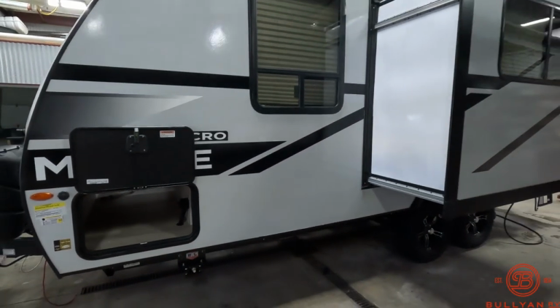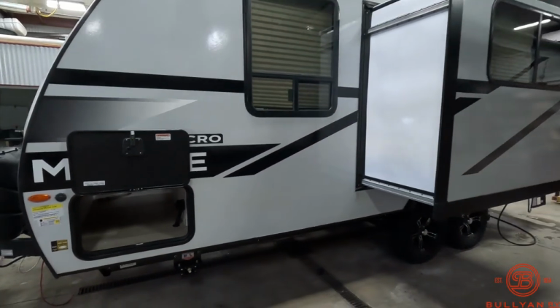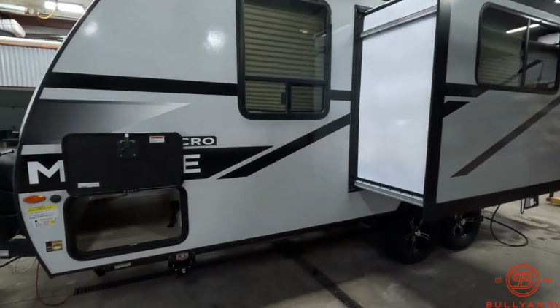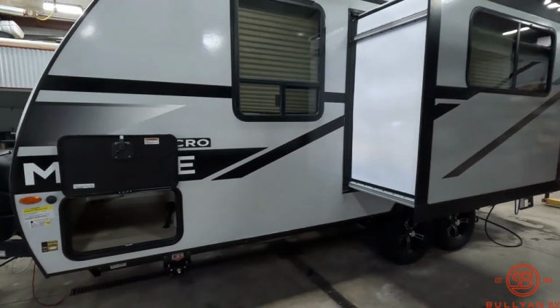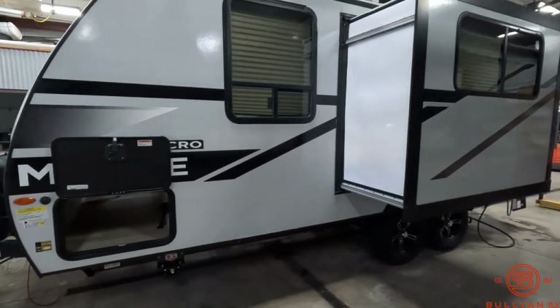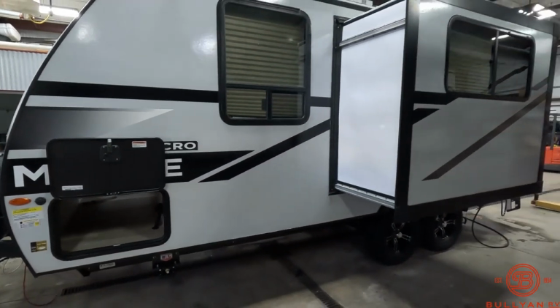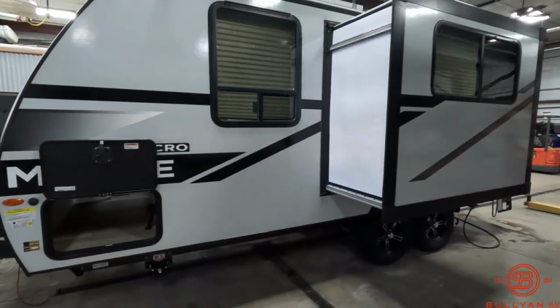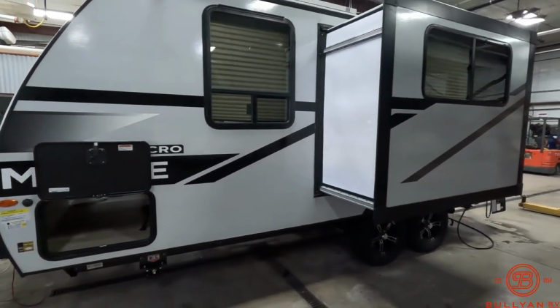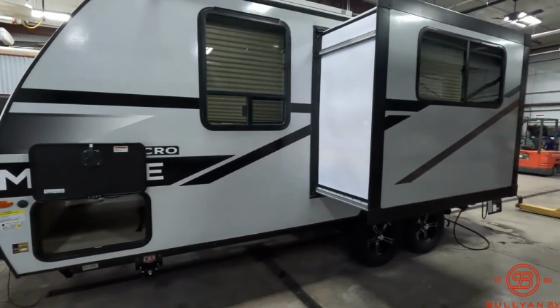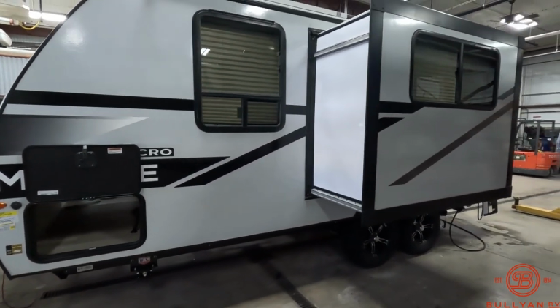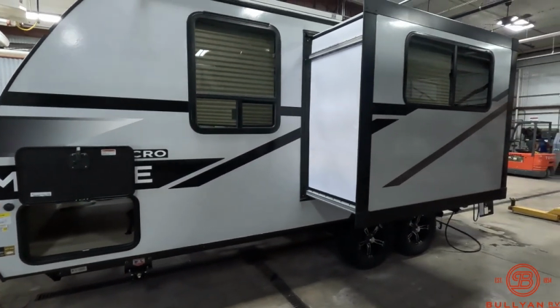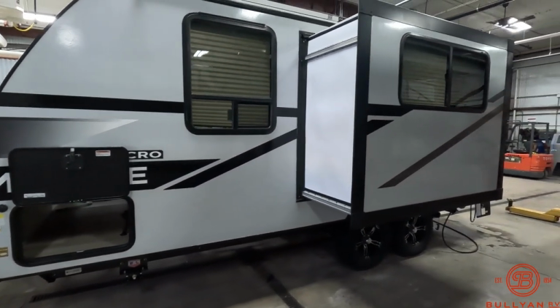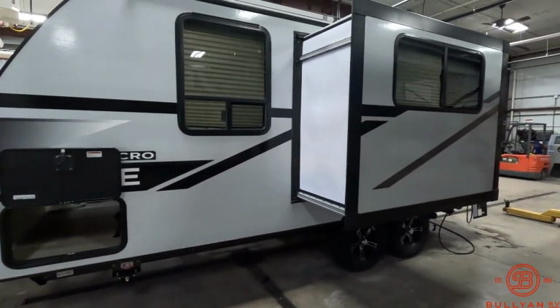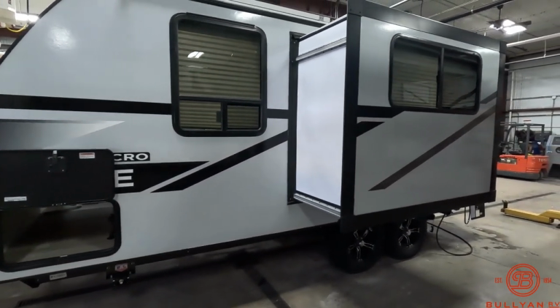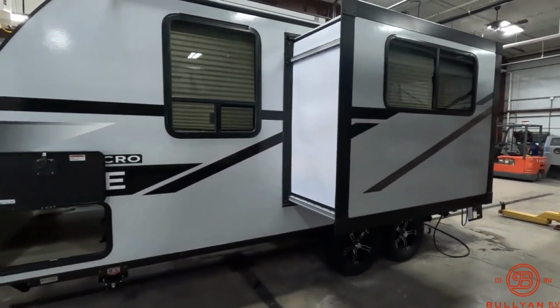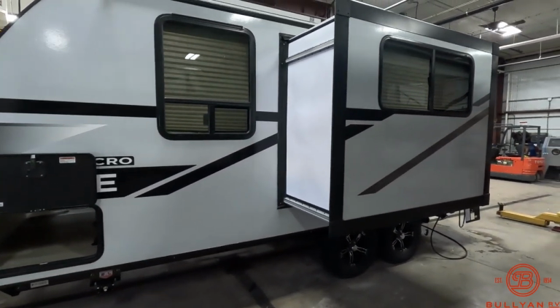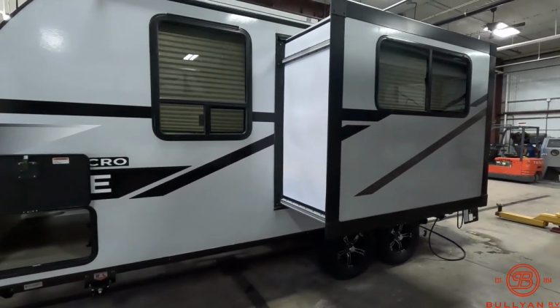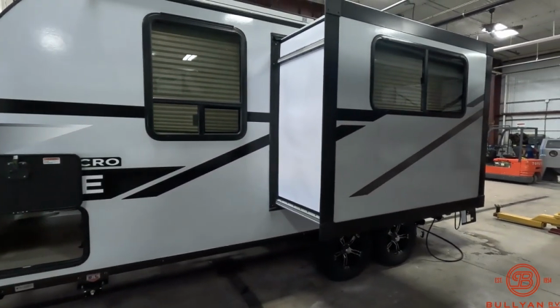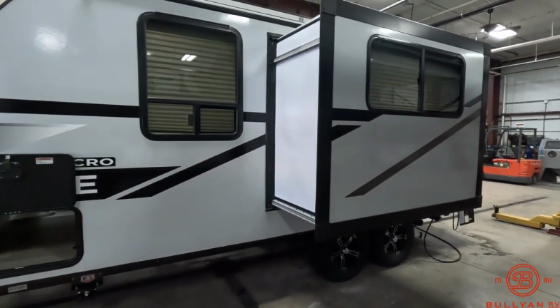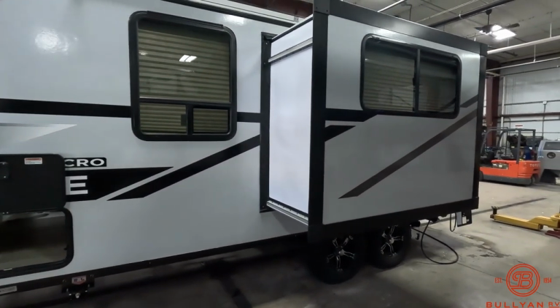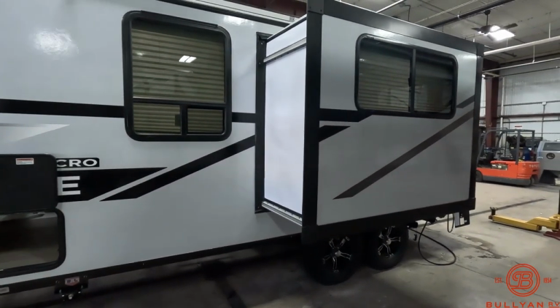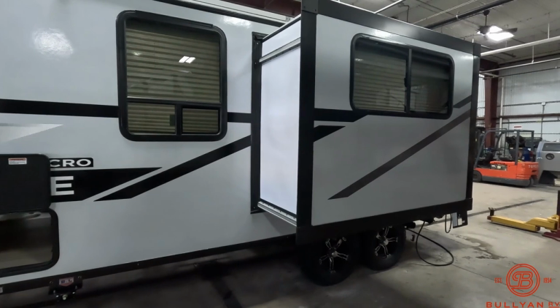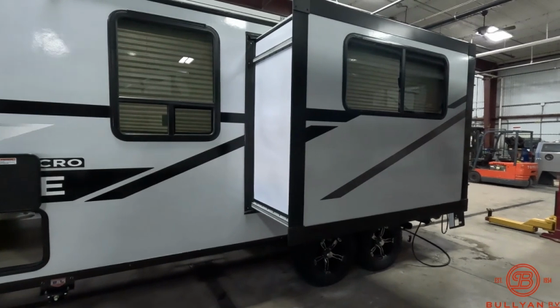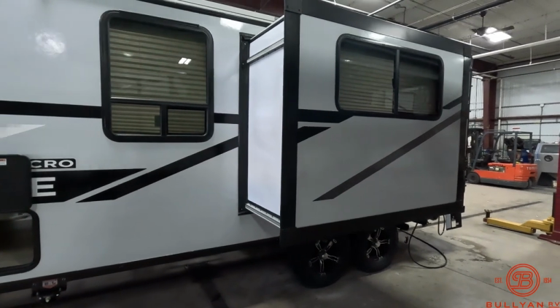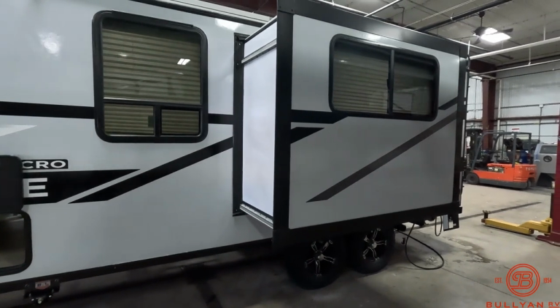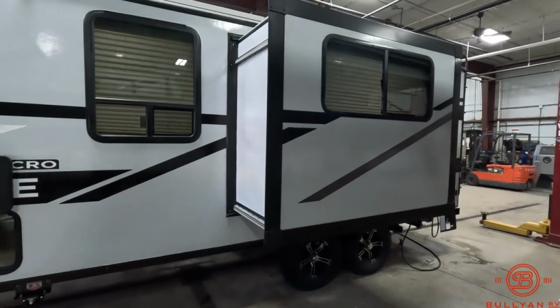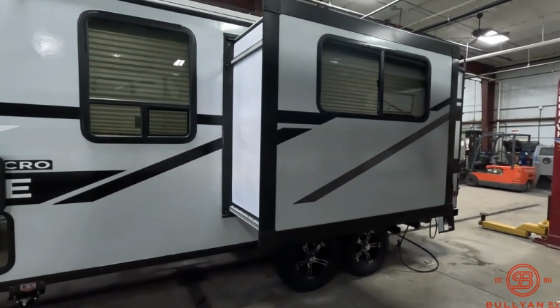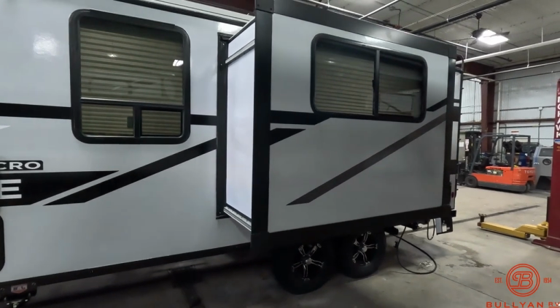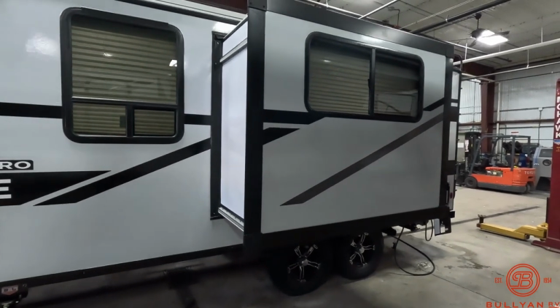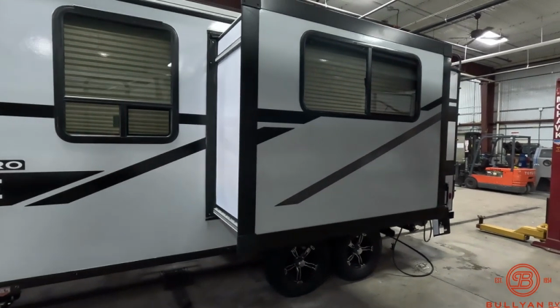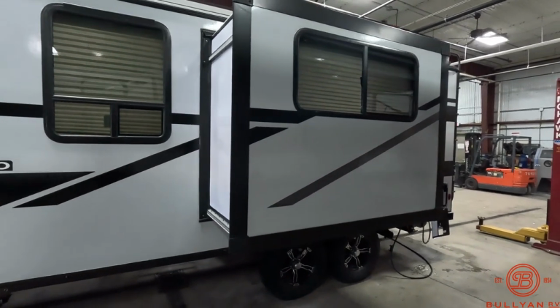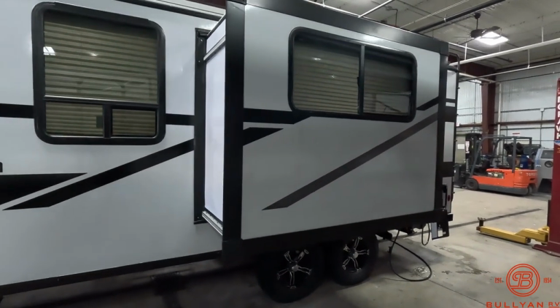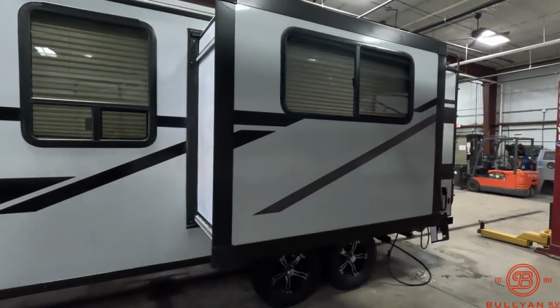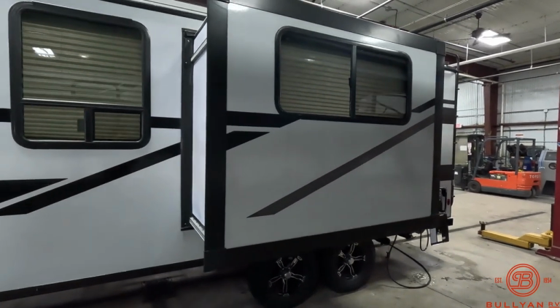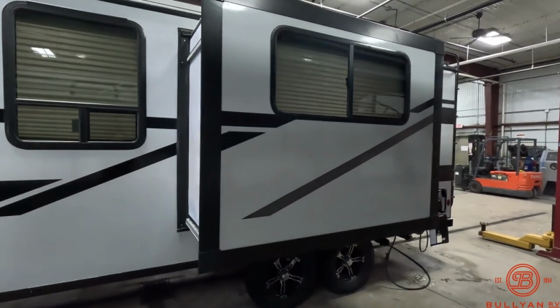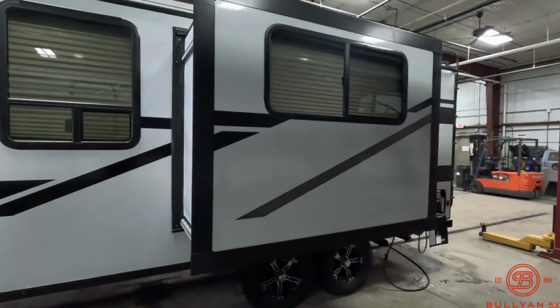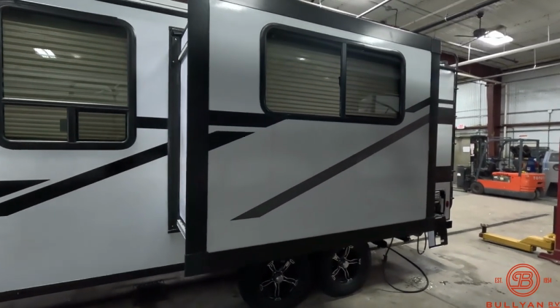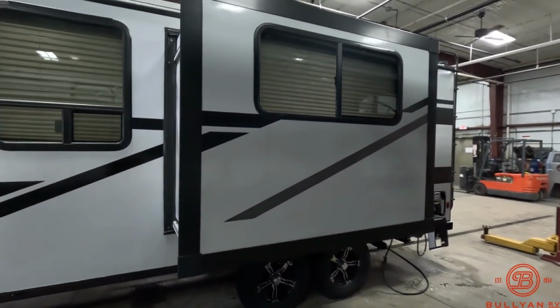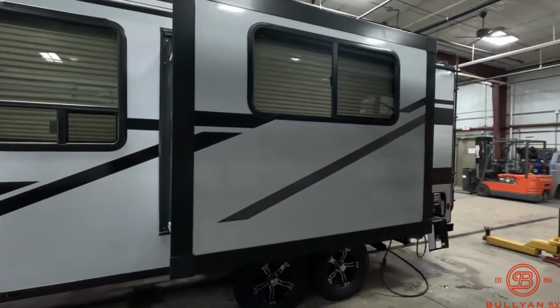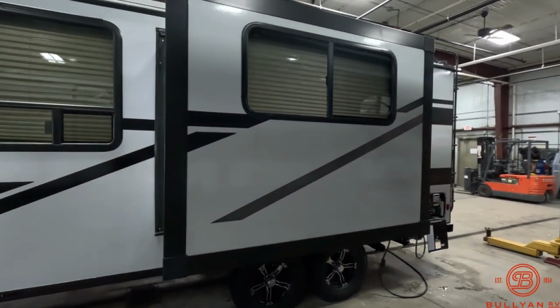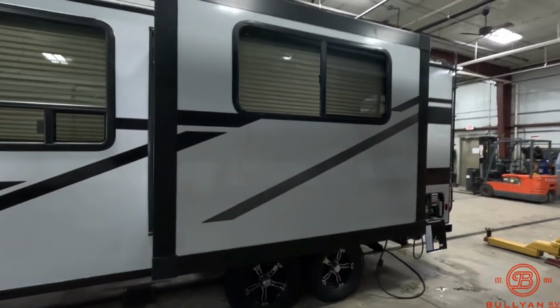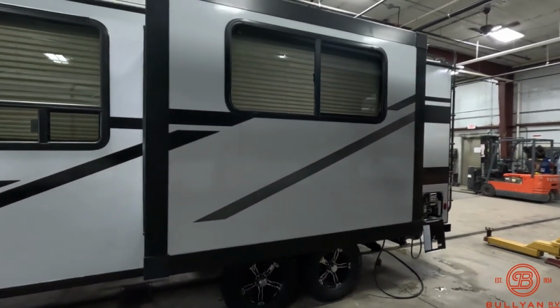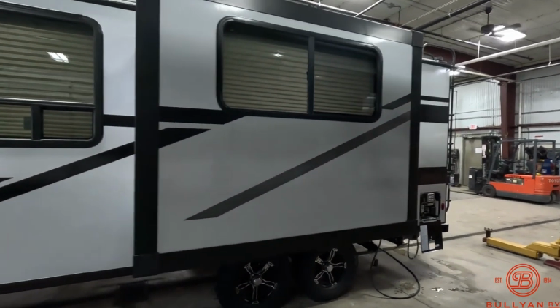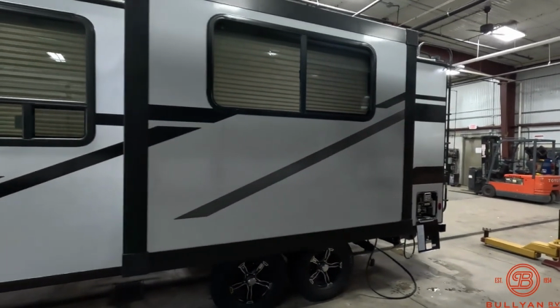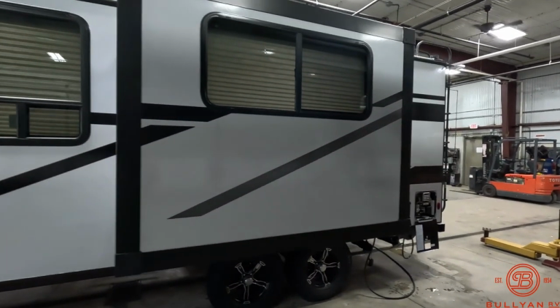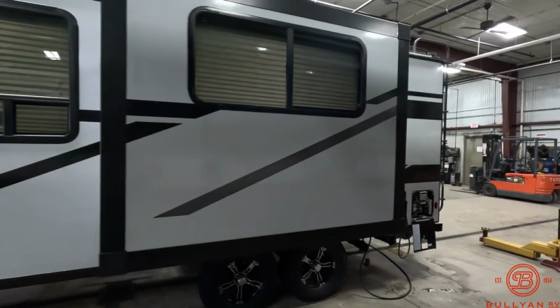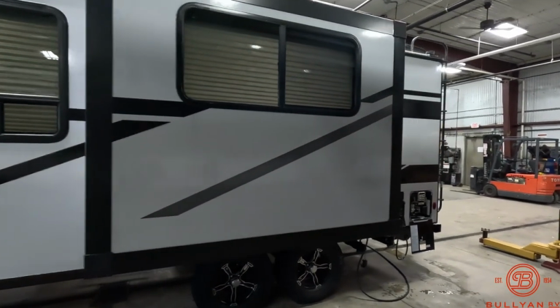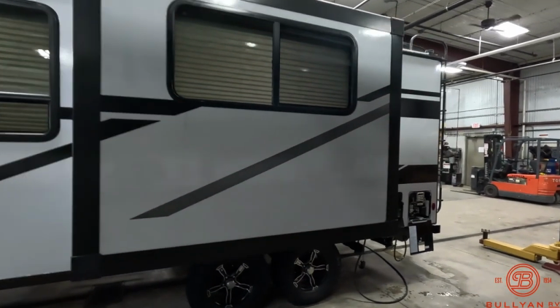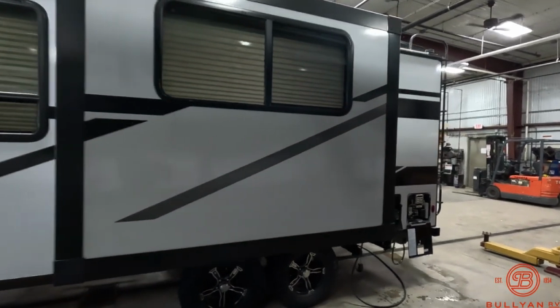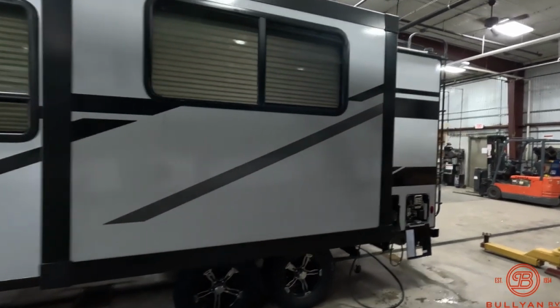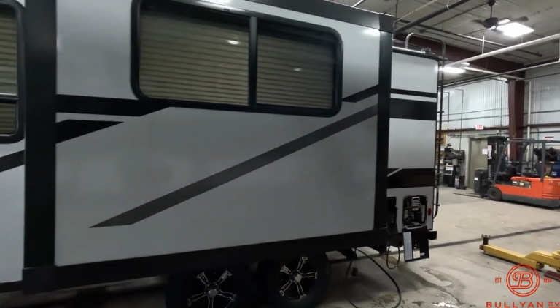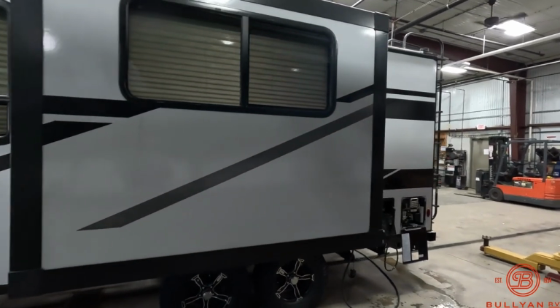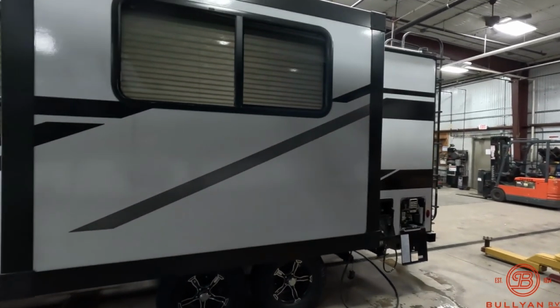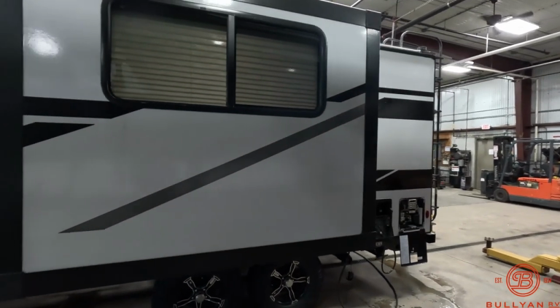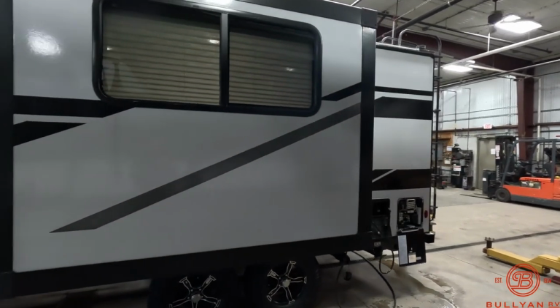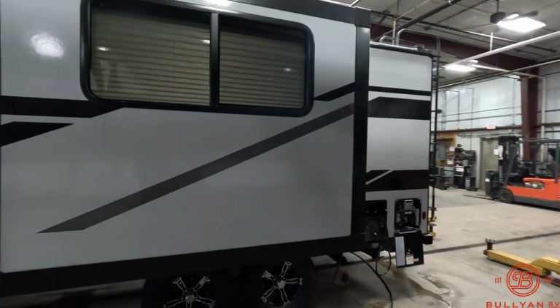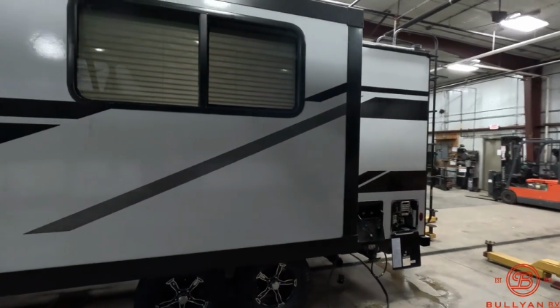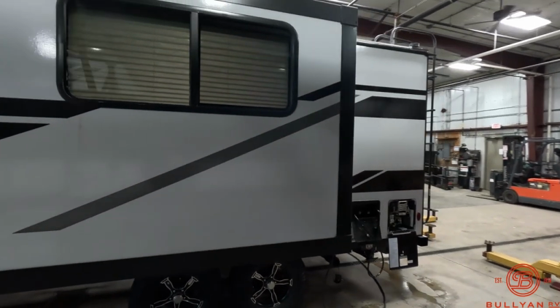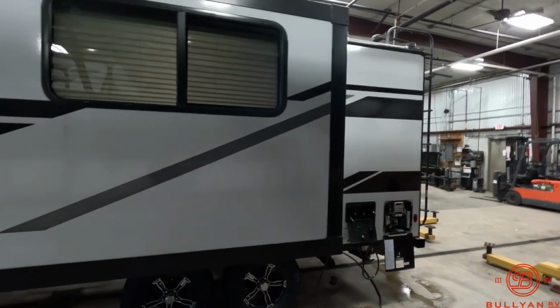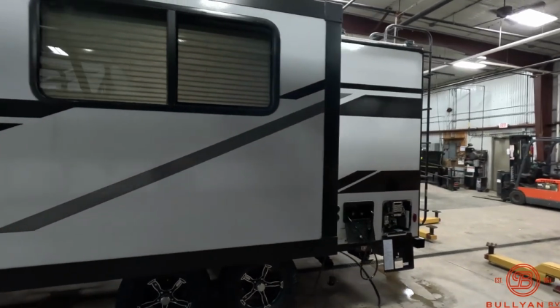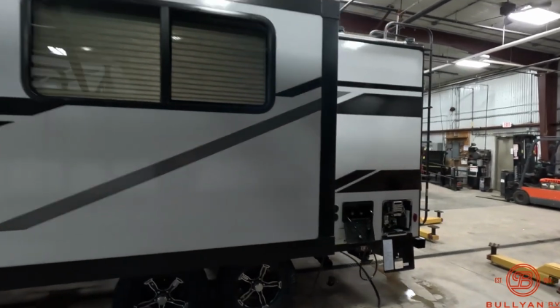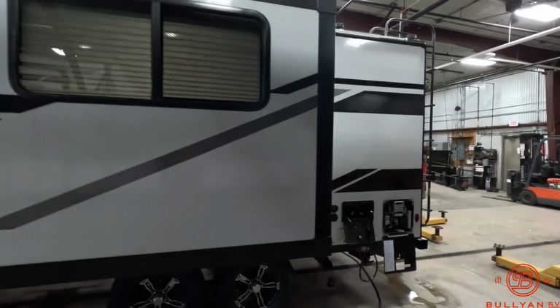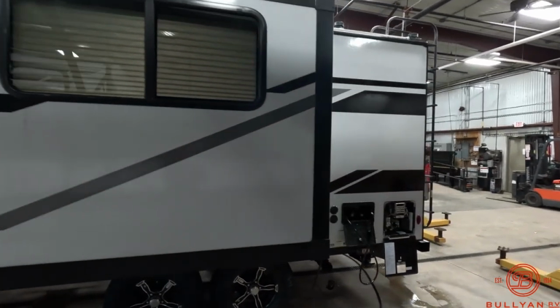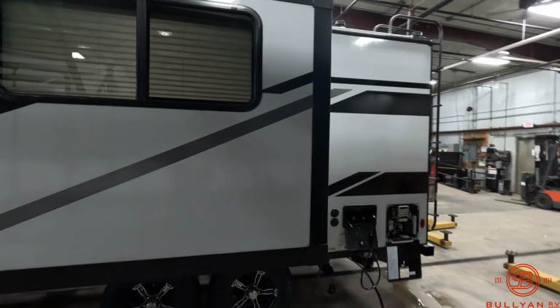One slide on the 2108 DS. This has the dinette in the slide. You can also get it with the couch in the slide.